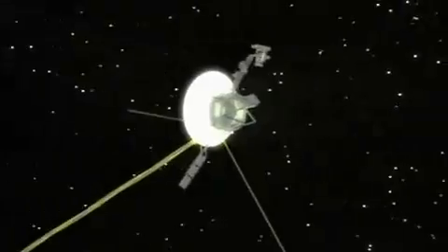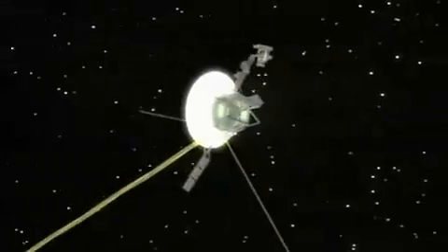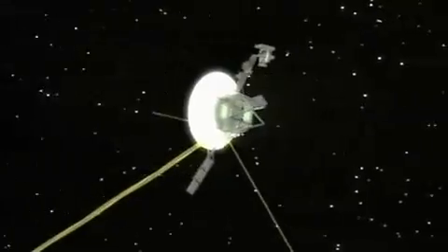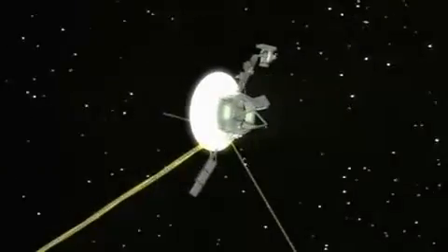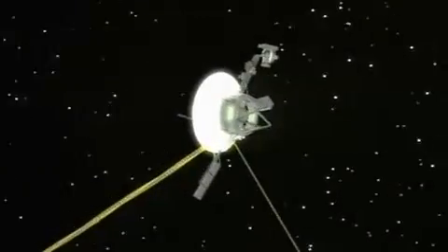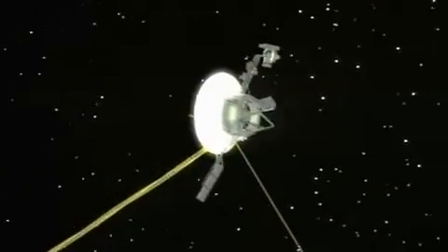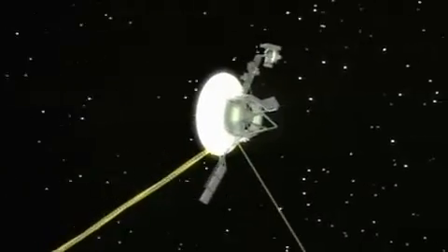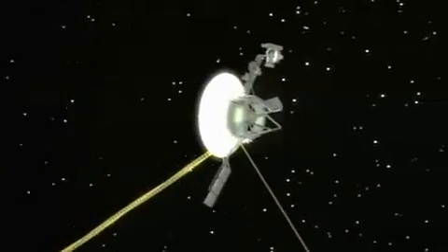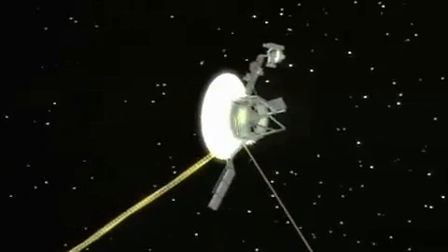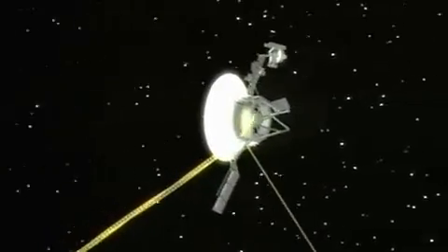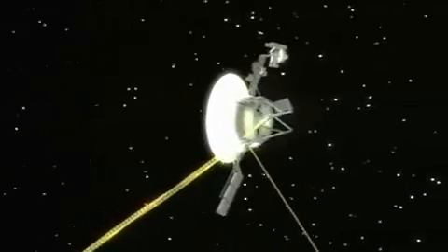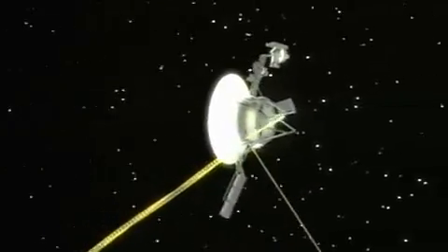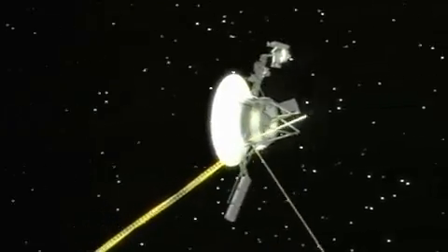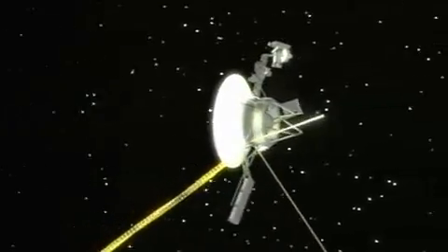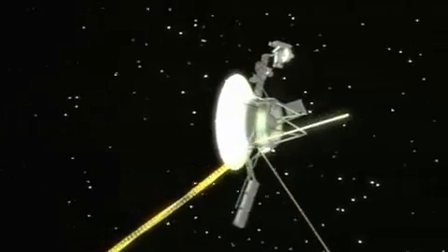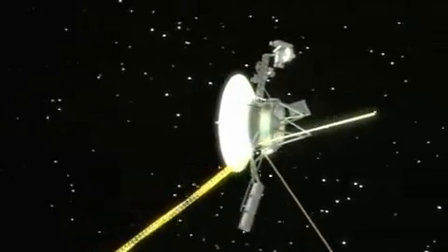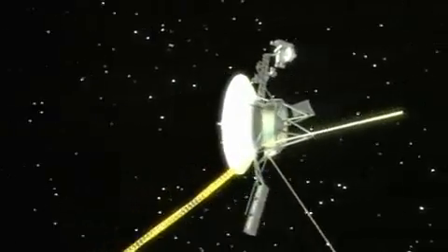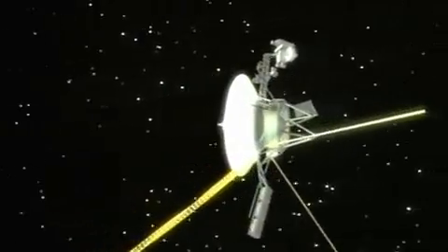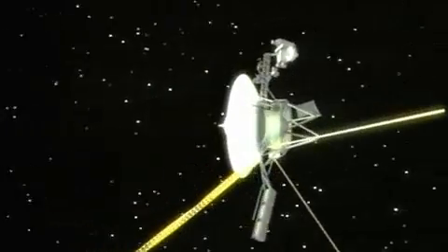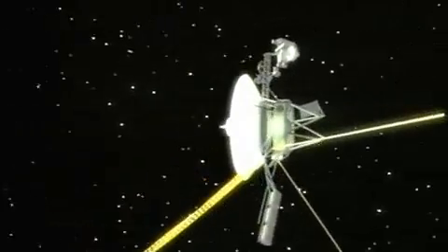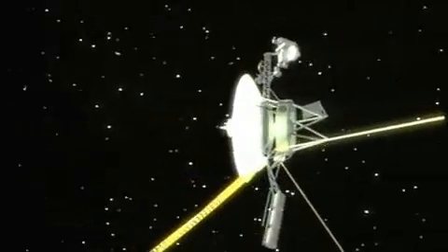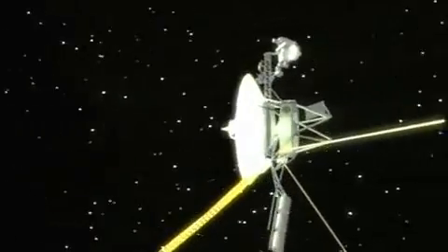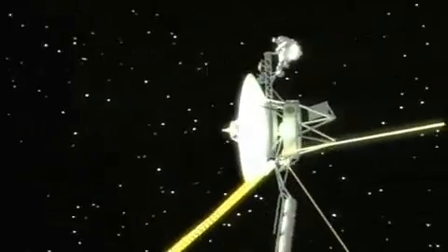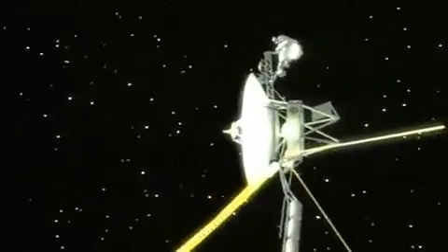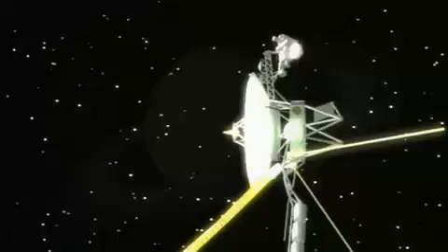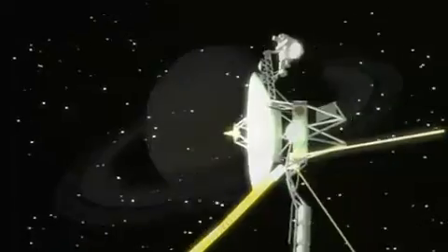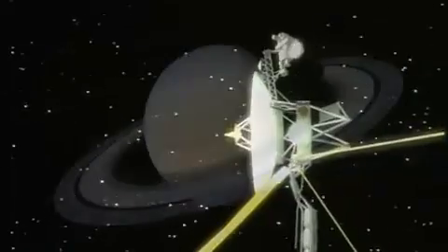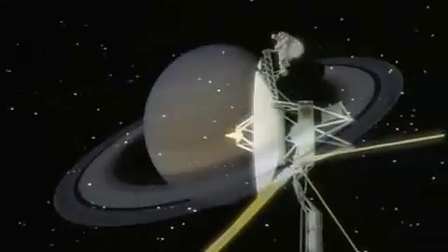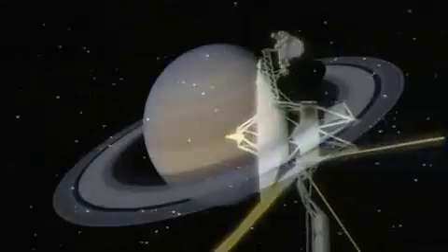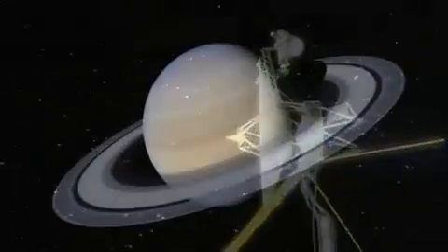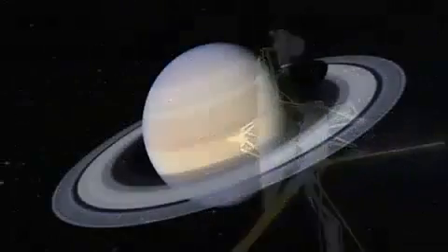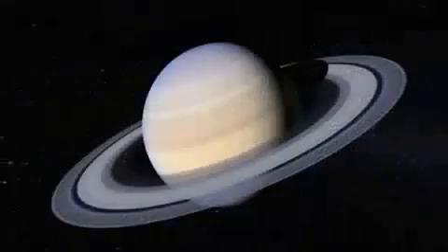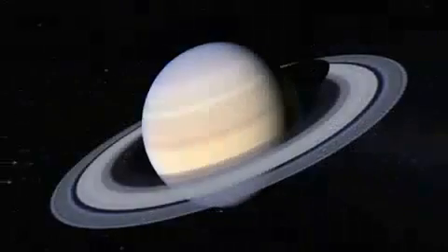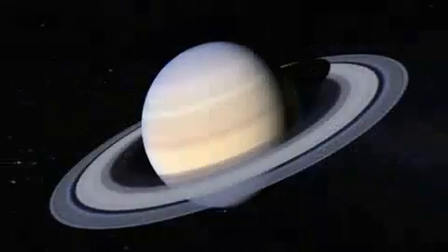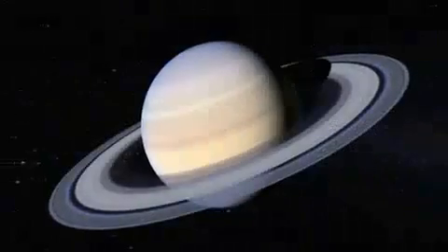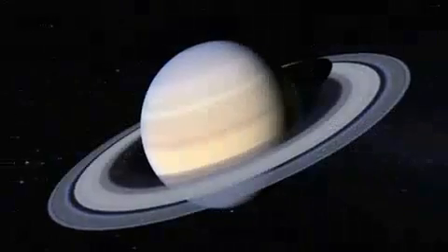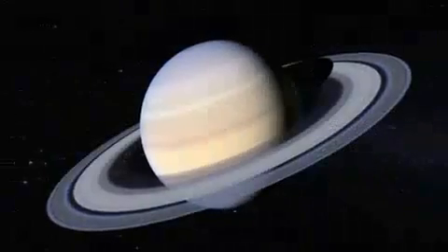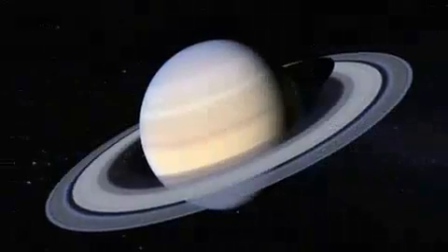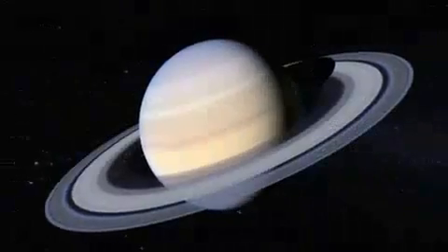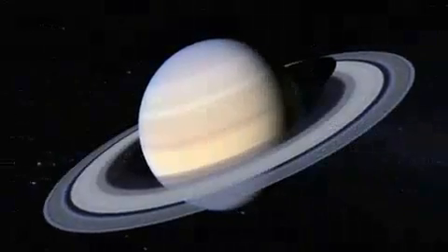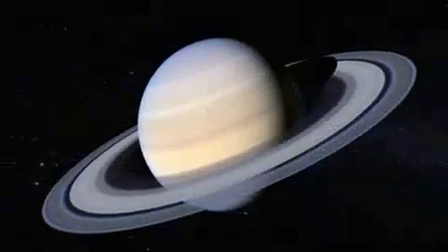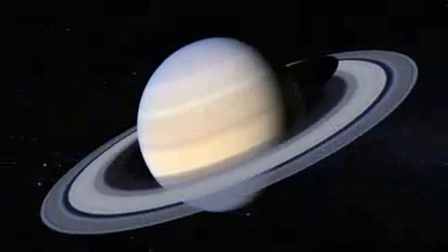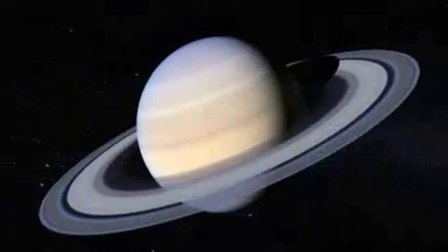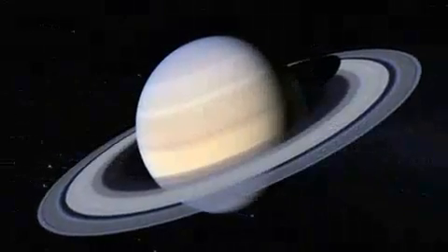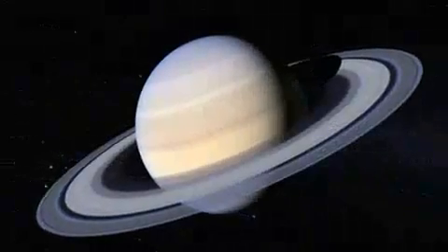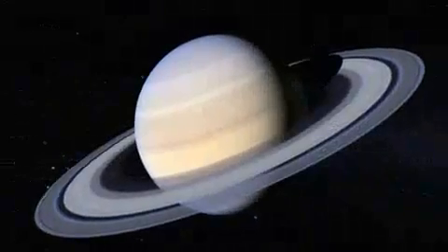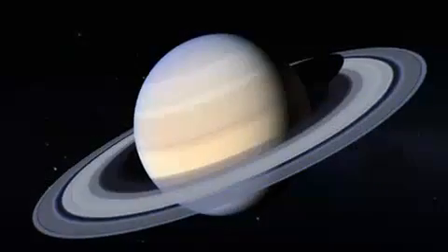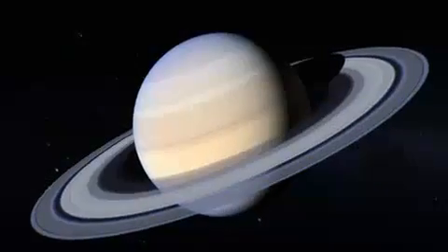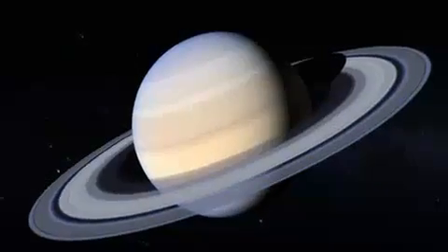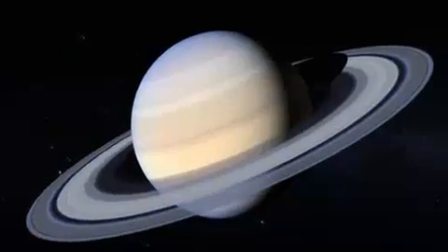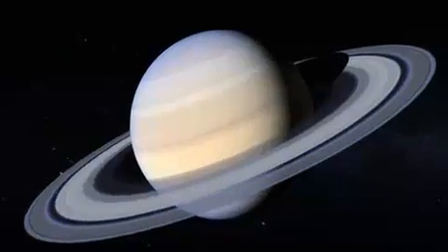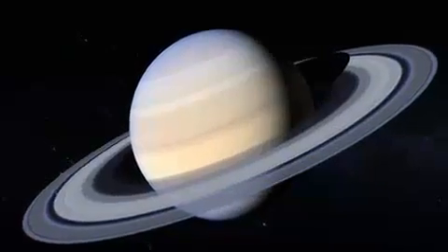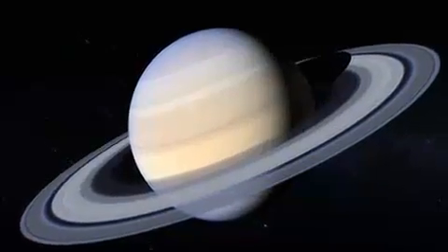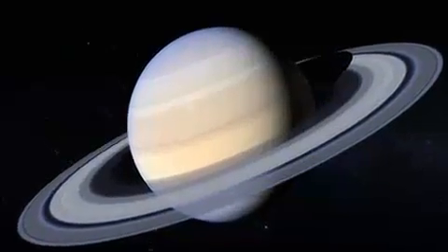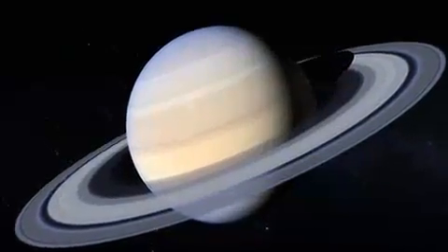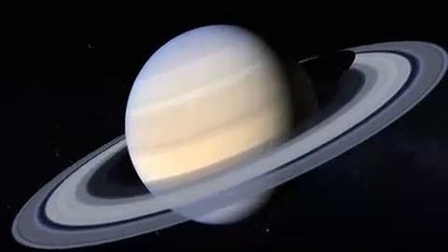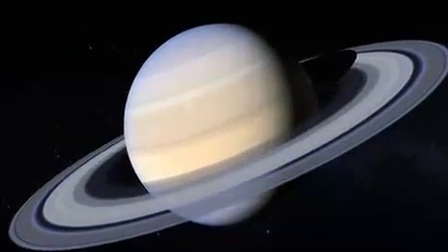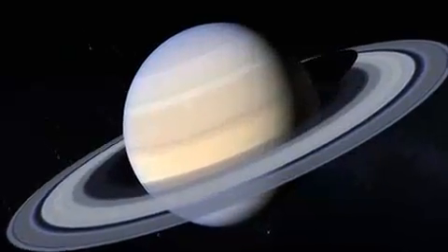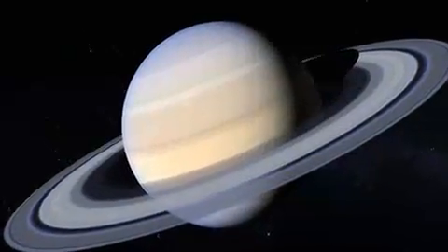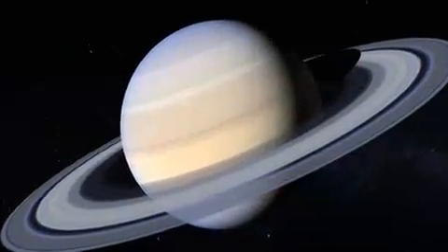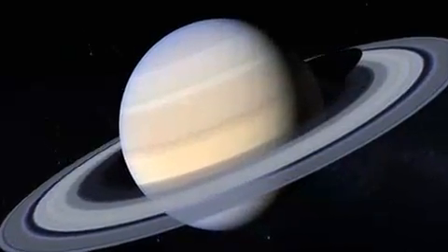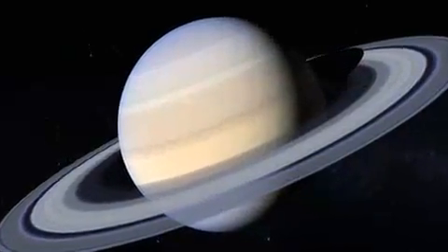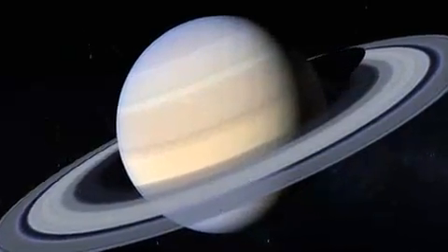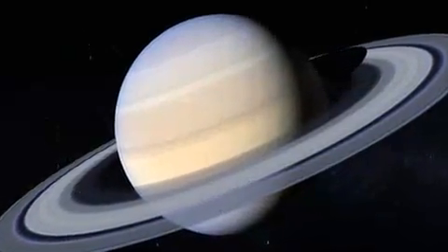Saturn, the solar system's most bizarre yet beautiful planet, has just gotten even more mysterious.